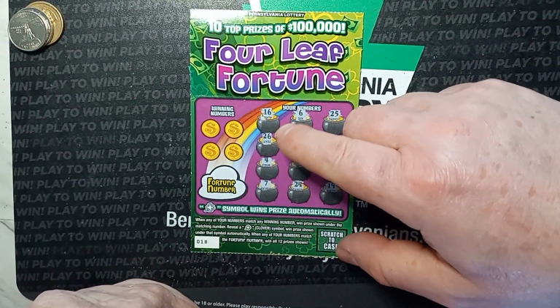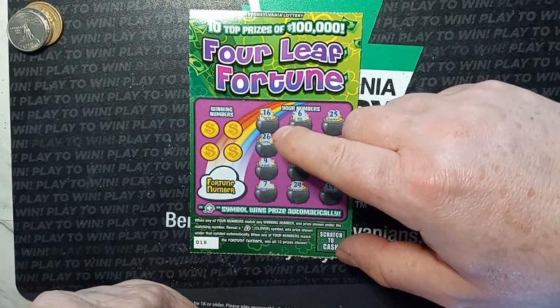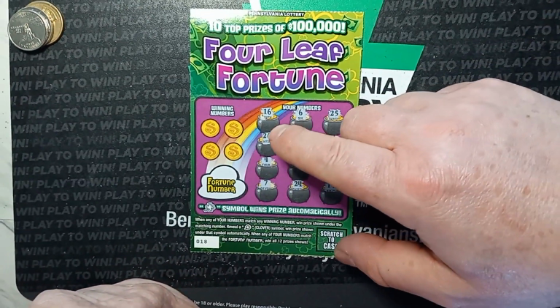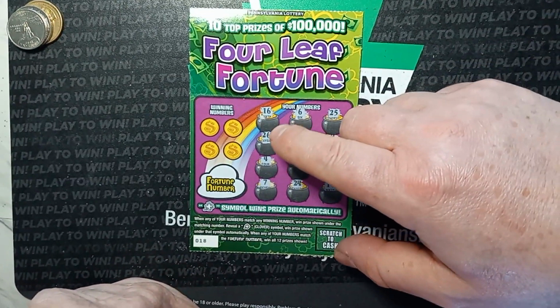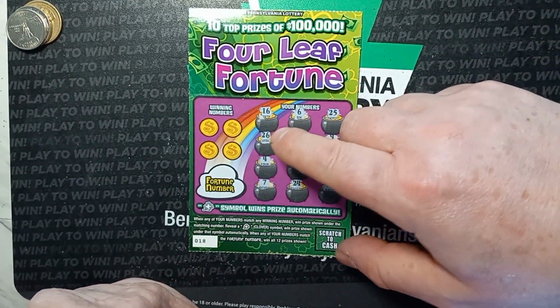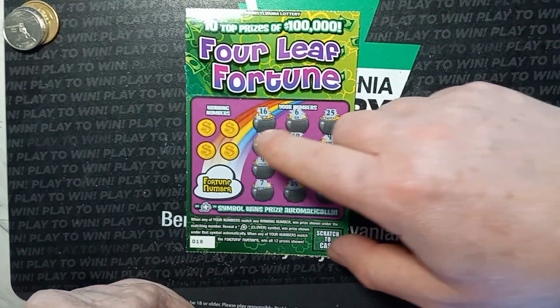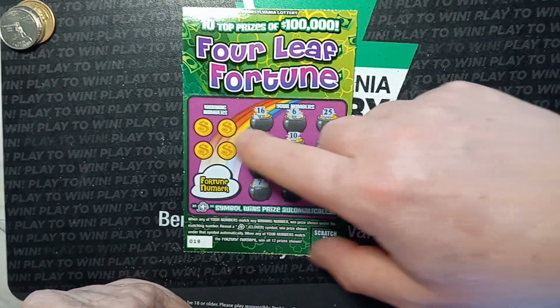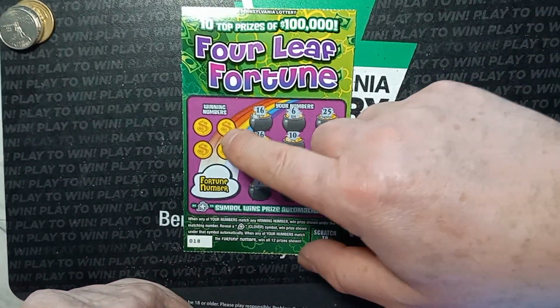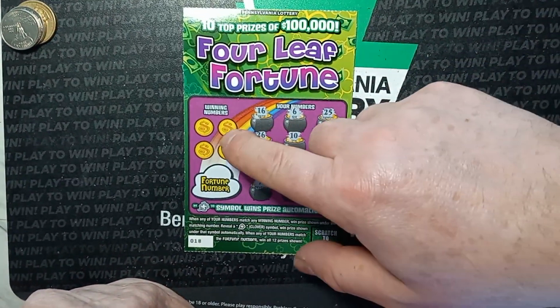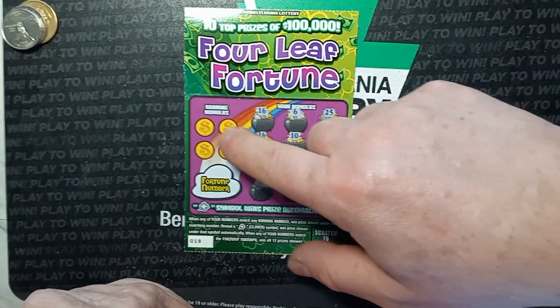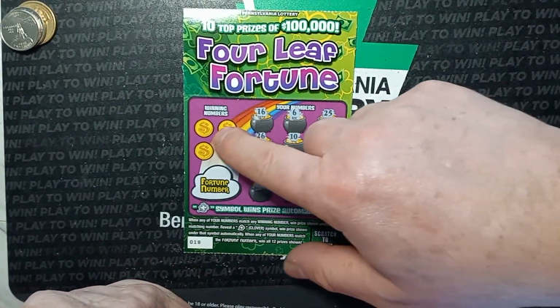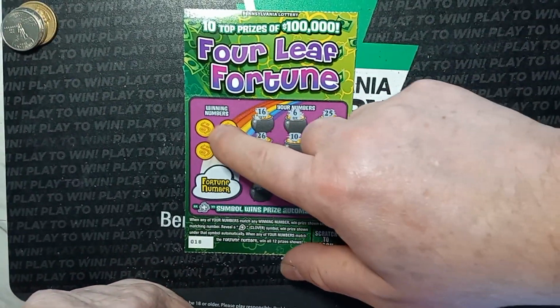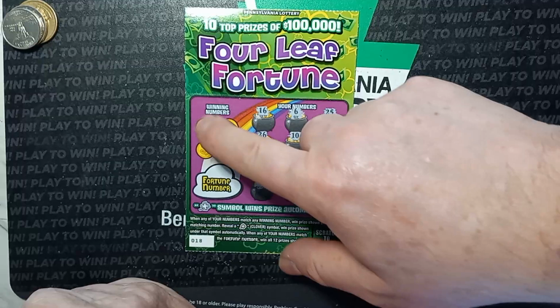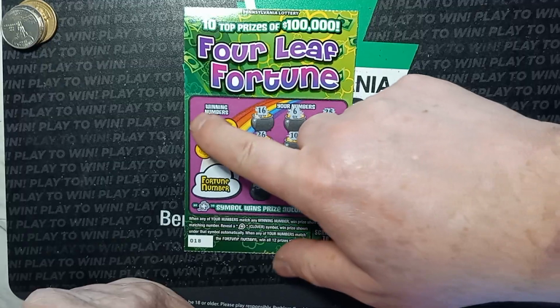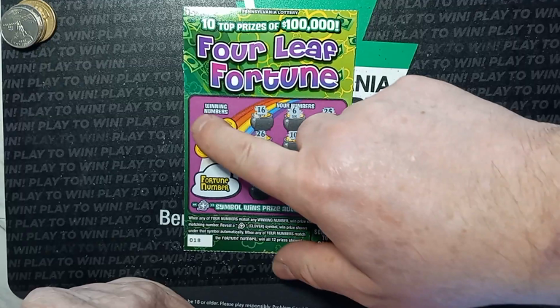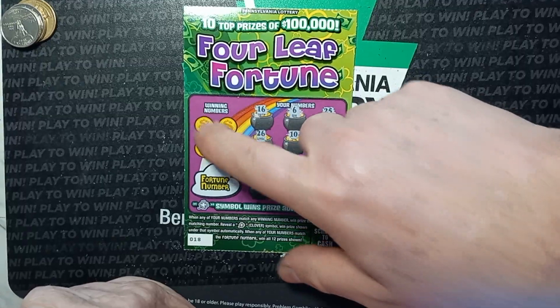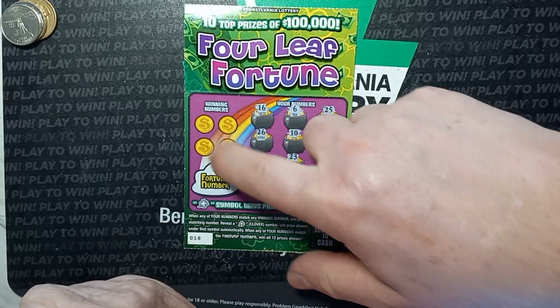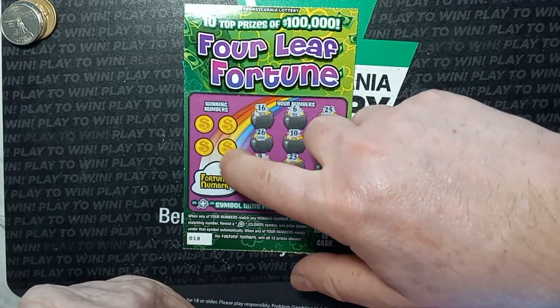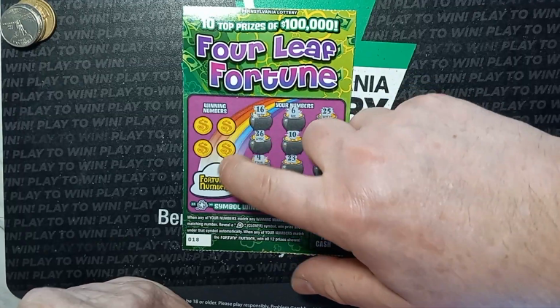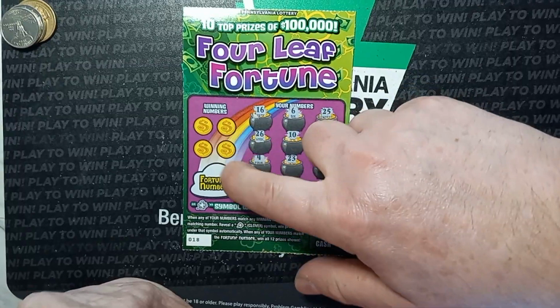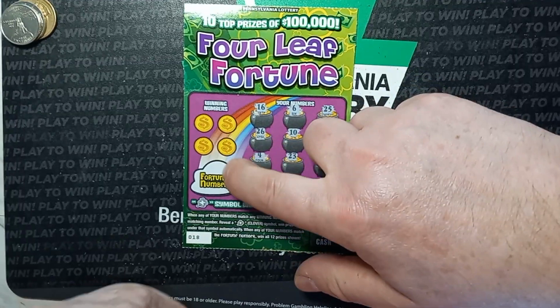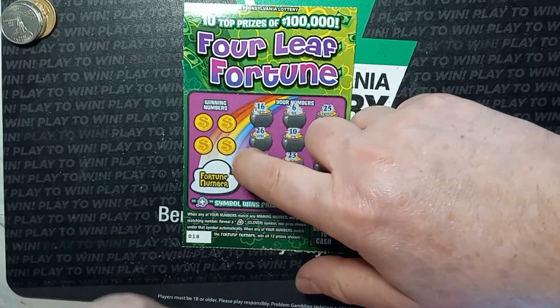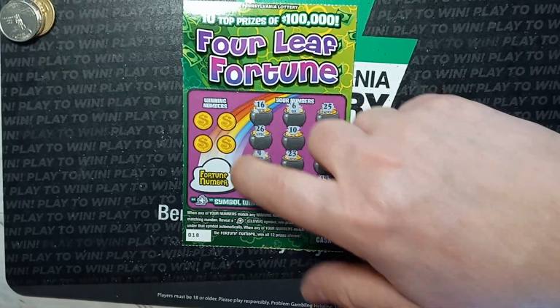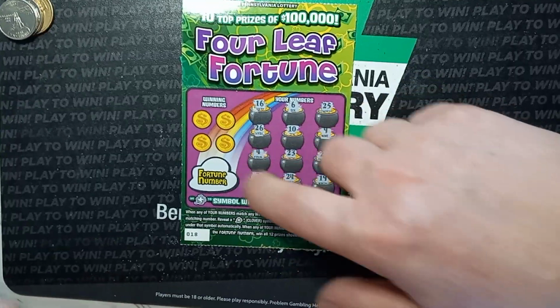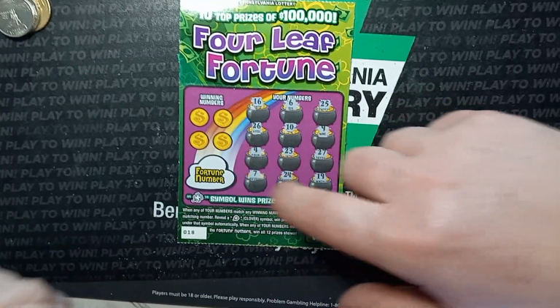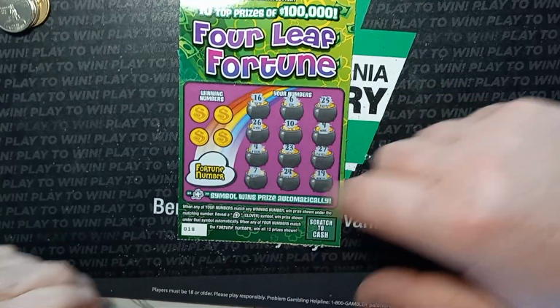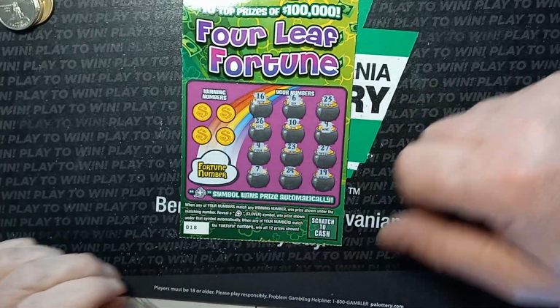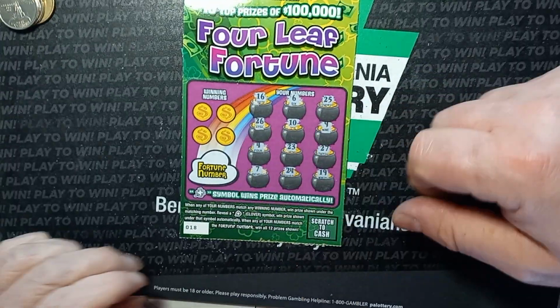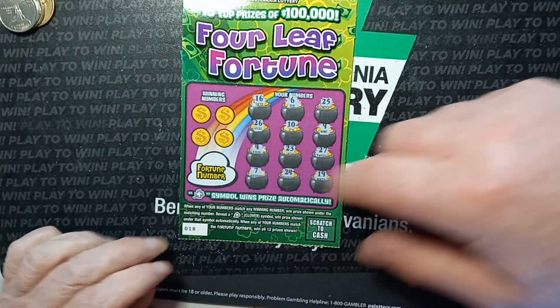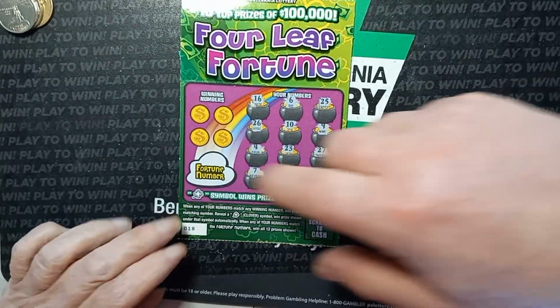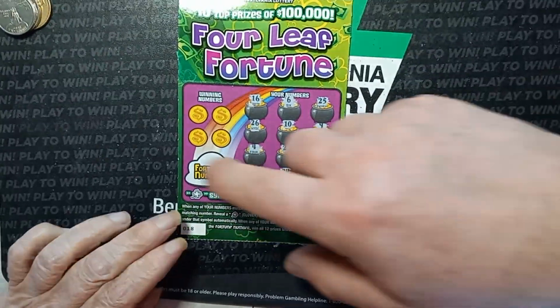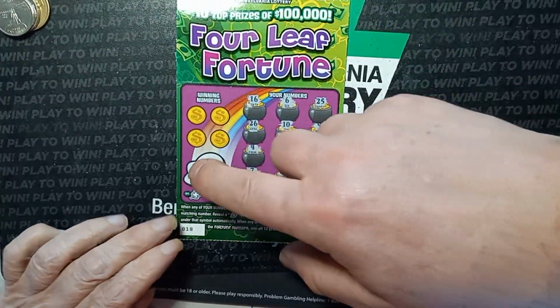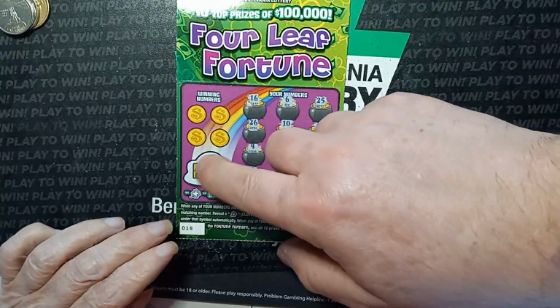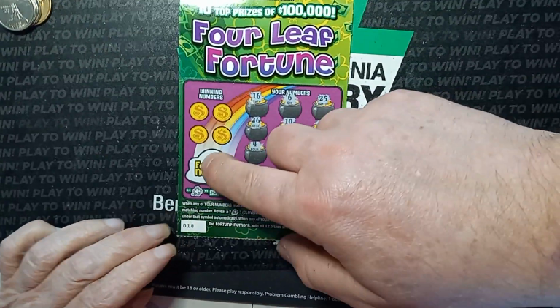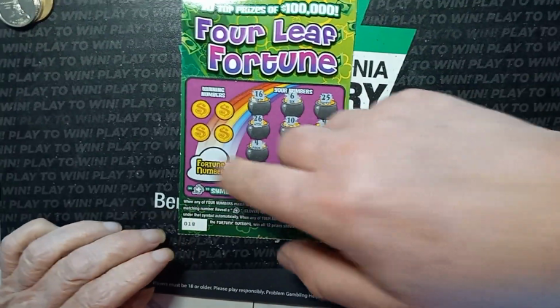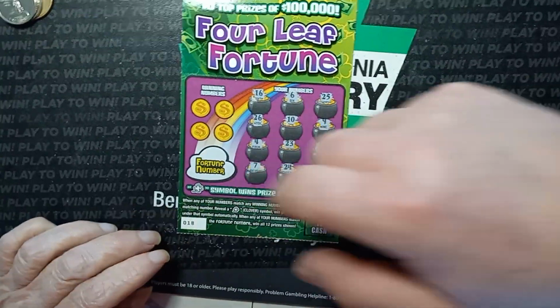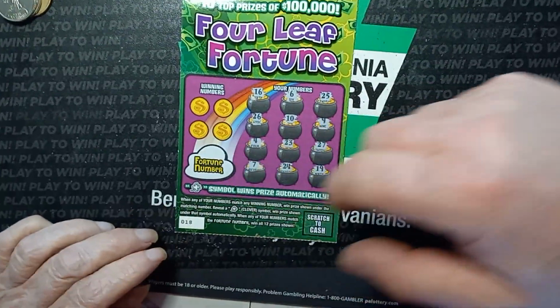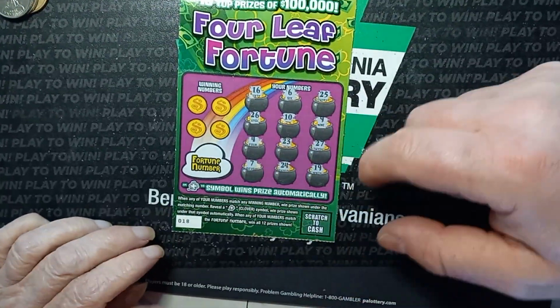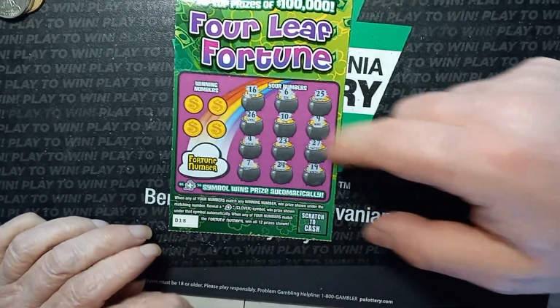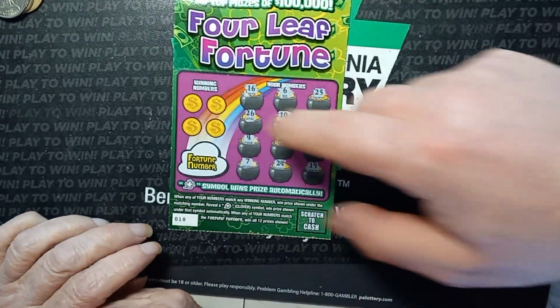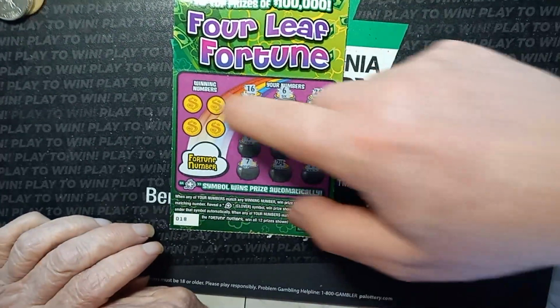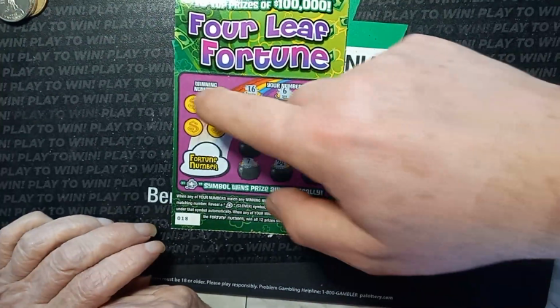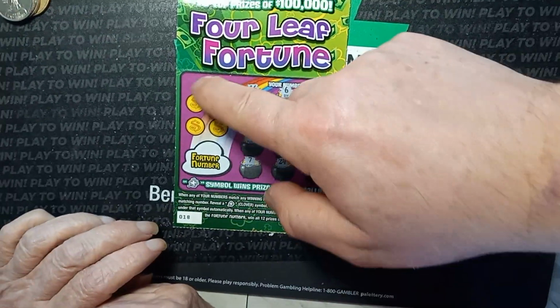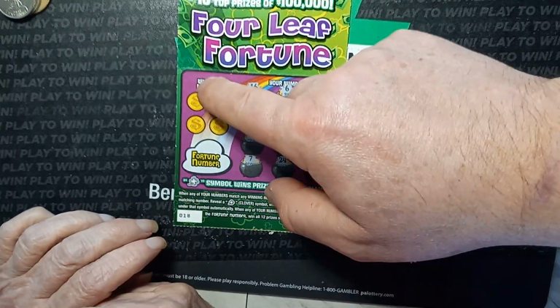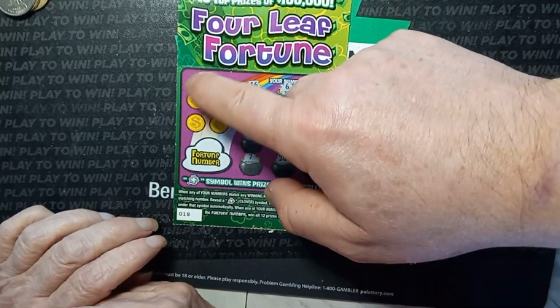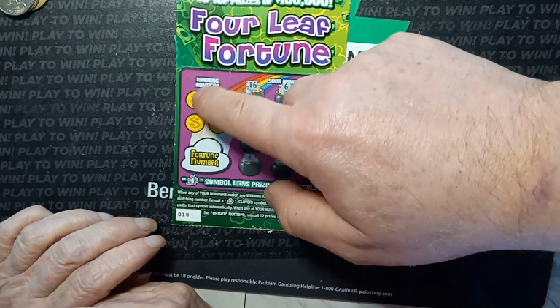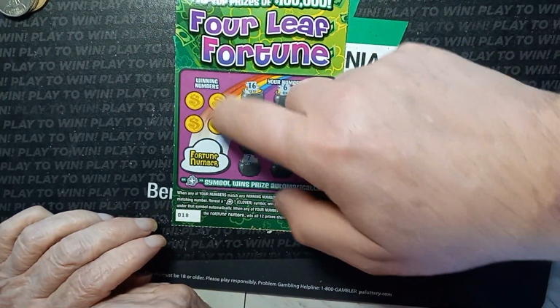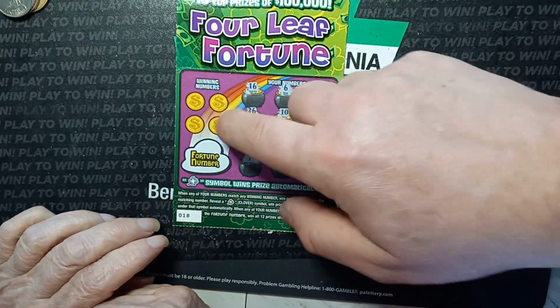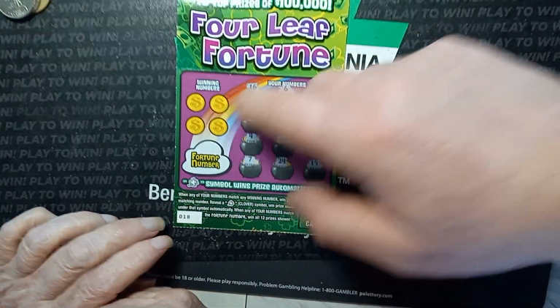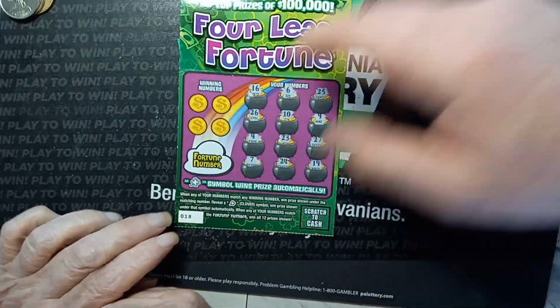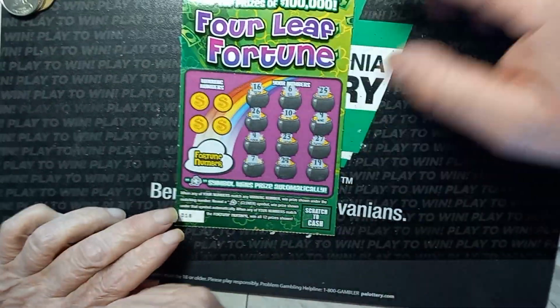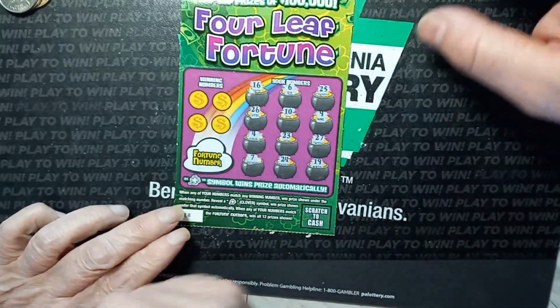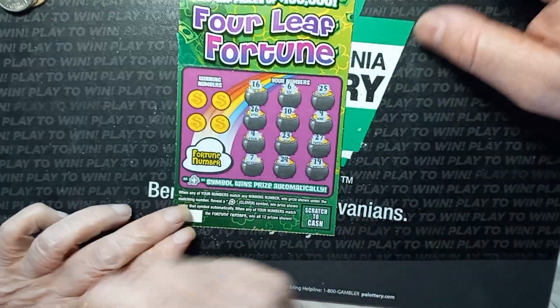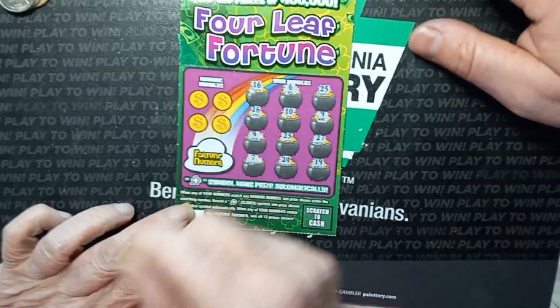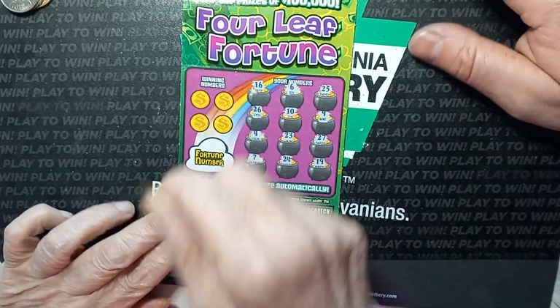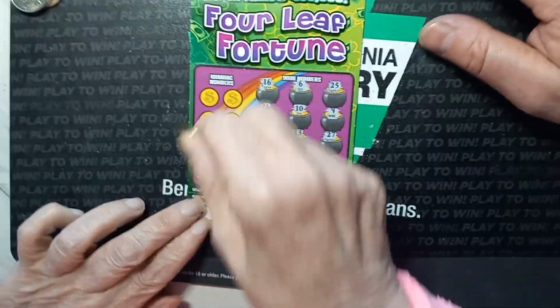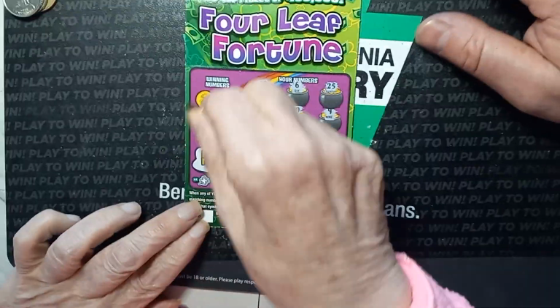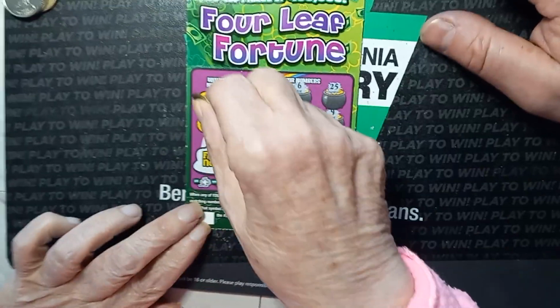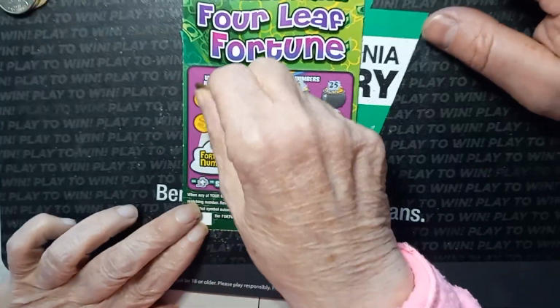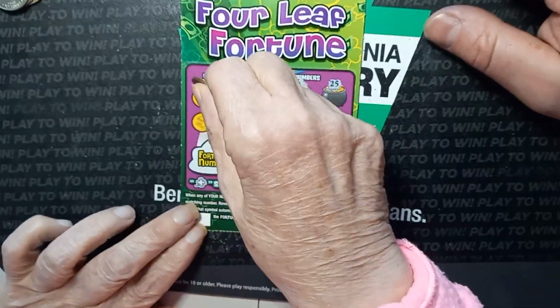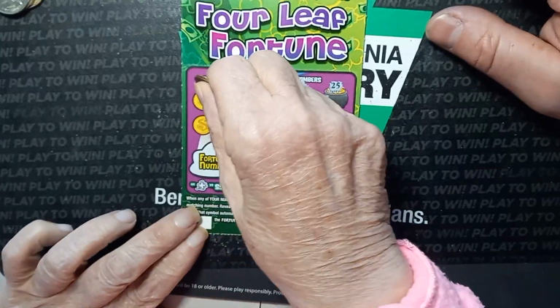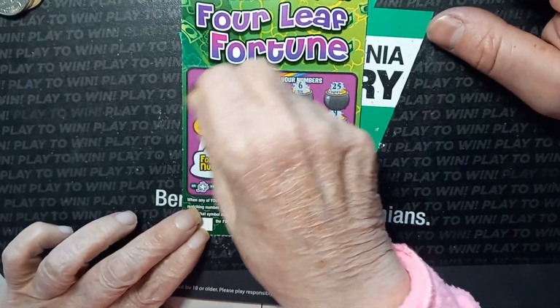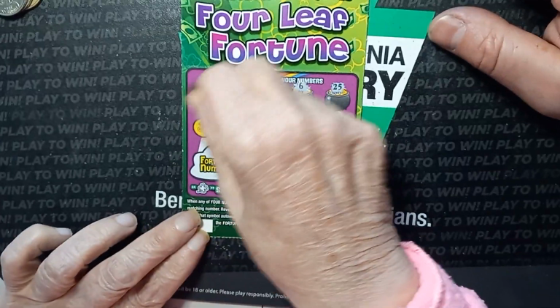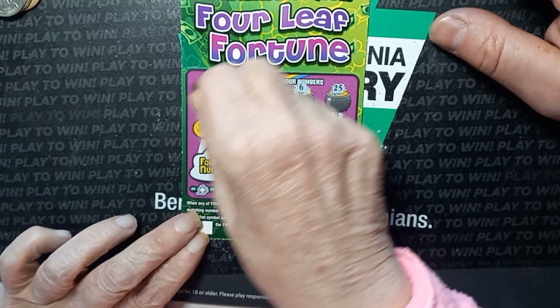You've got to scratch off the winning numbers over here and then the fortune number. So let's scratch off the winning numbers and see if we get a match.